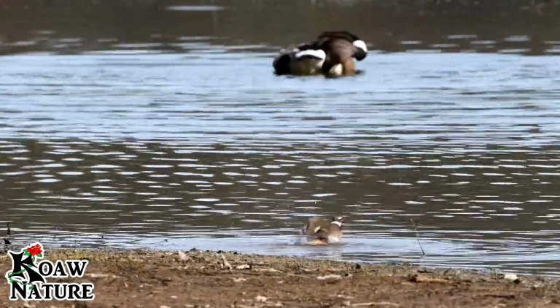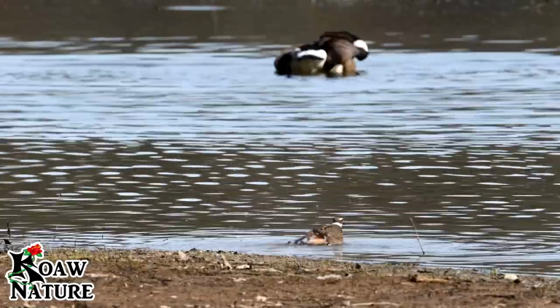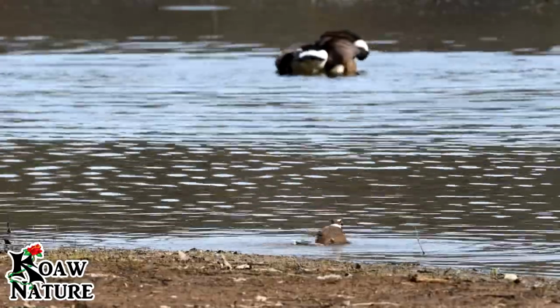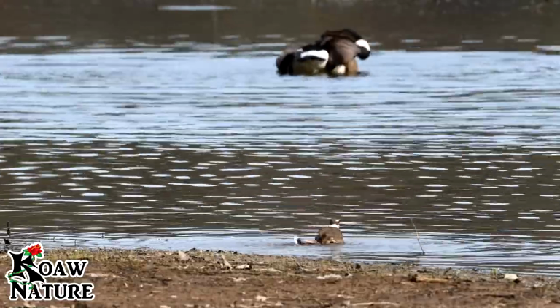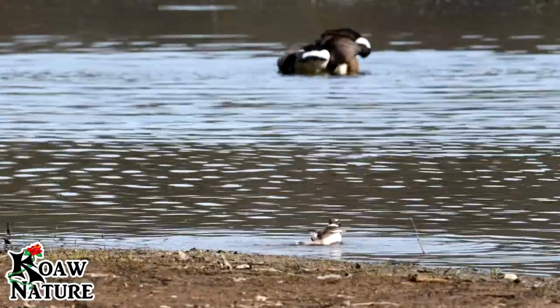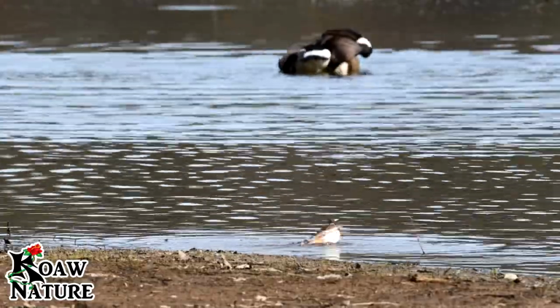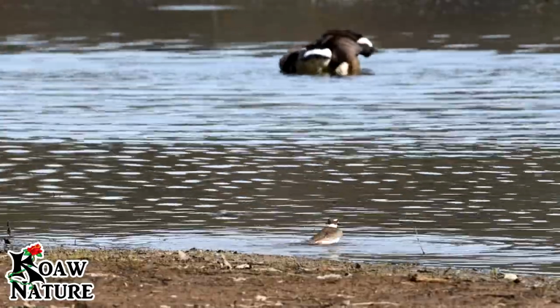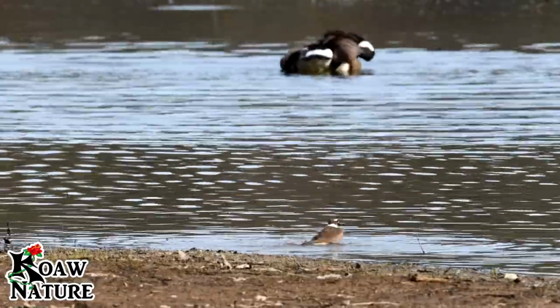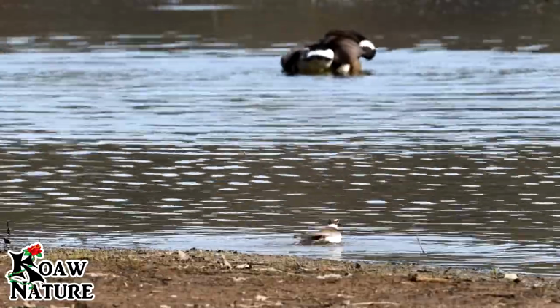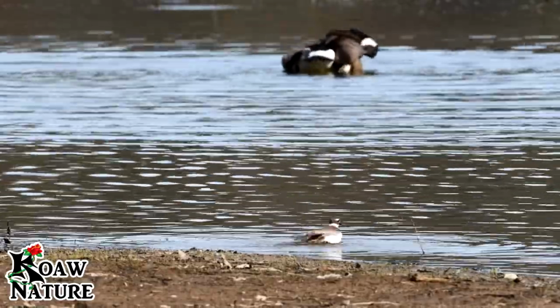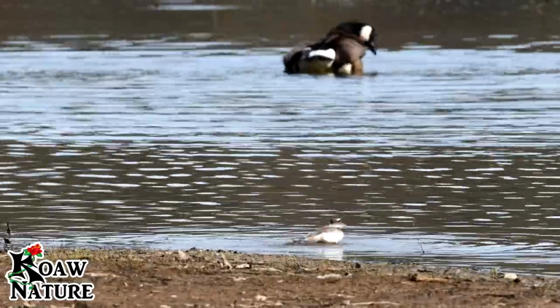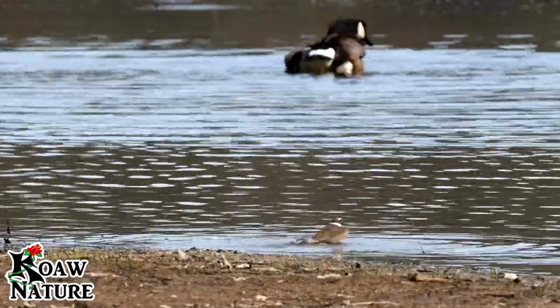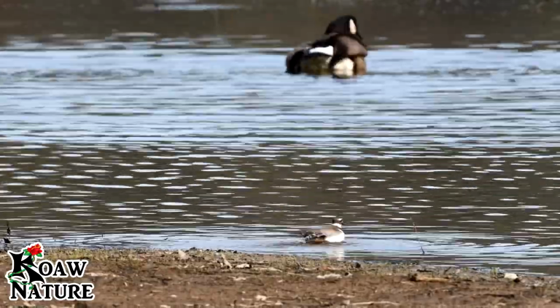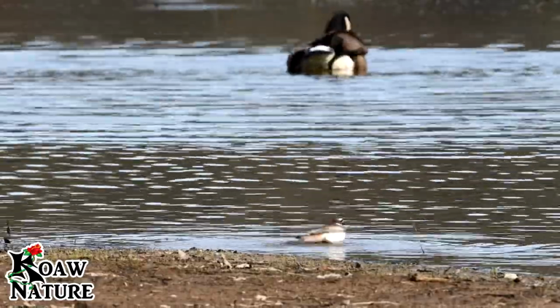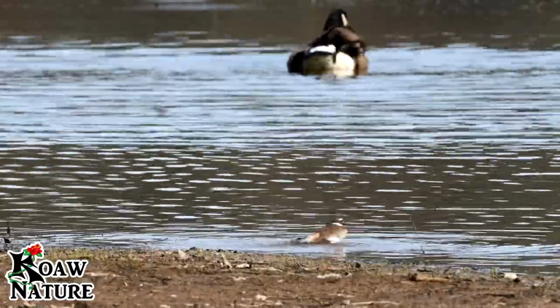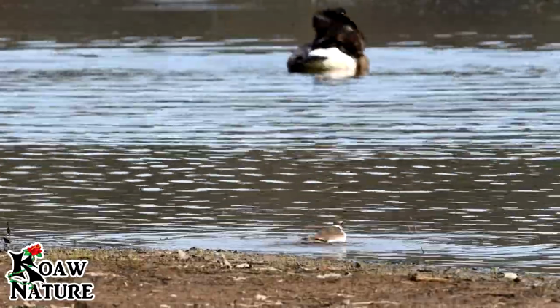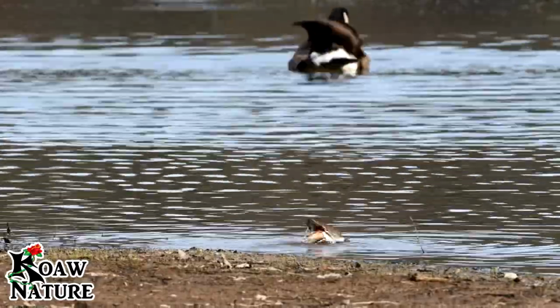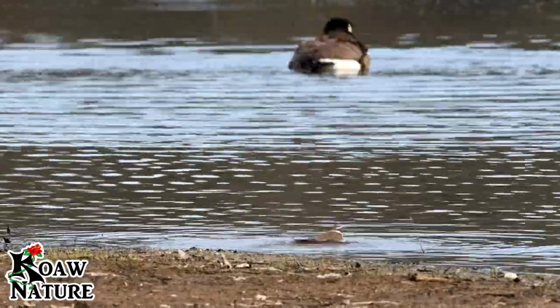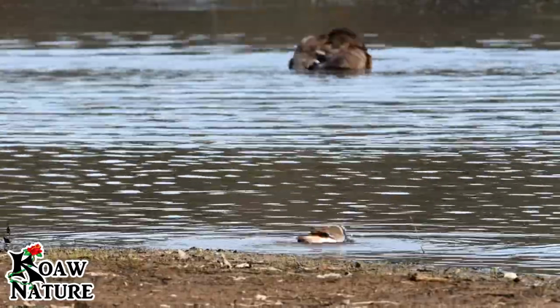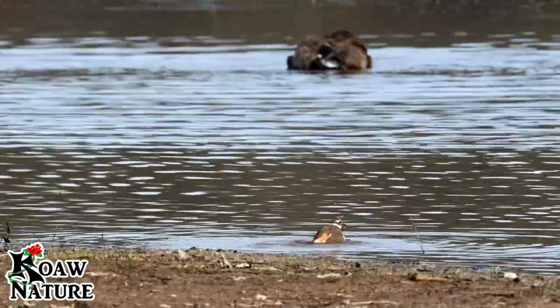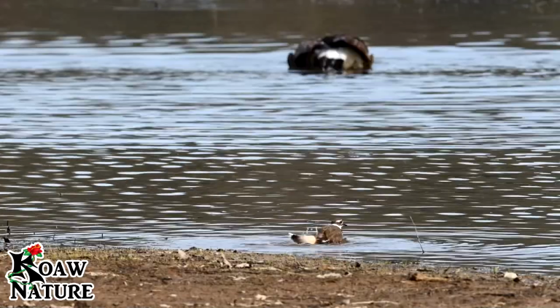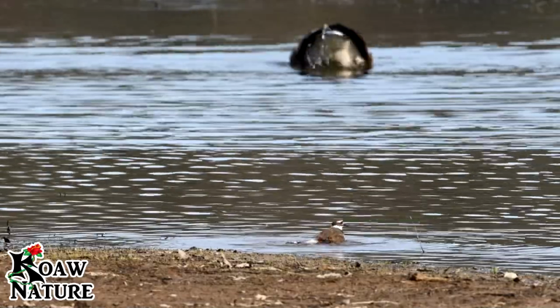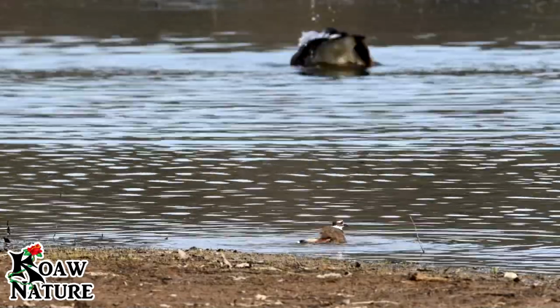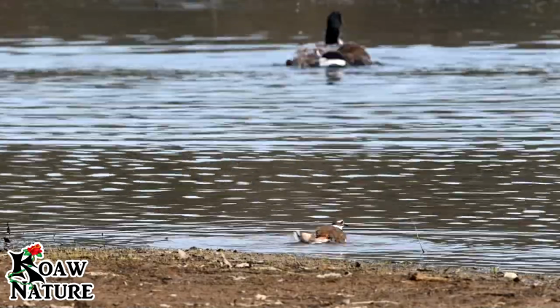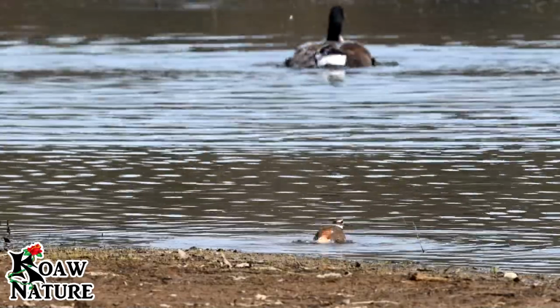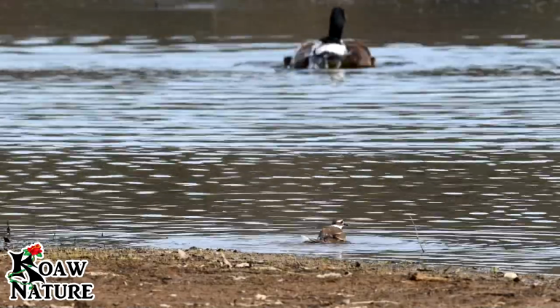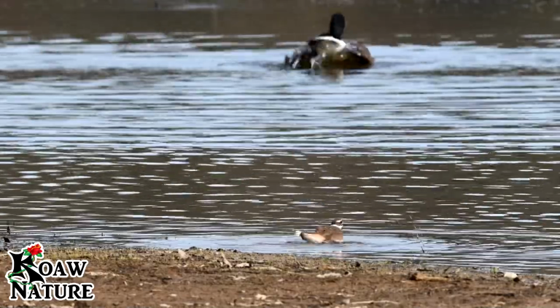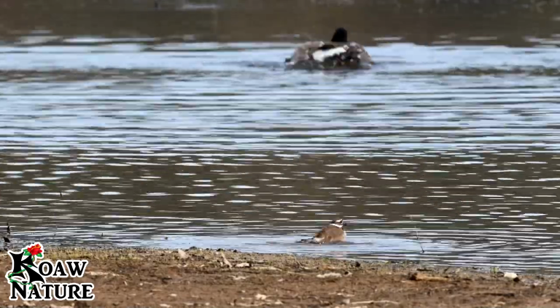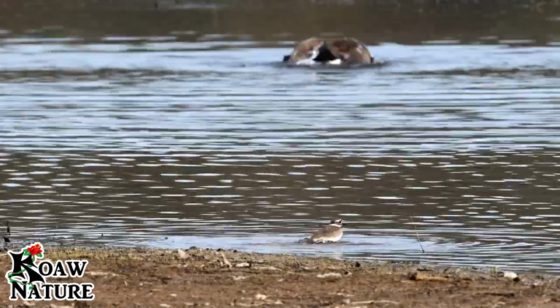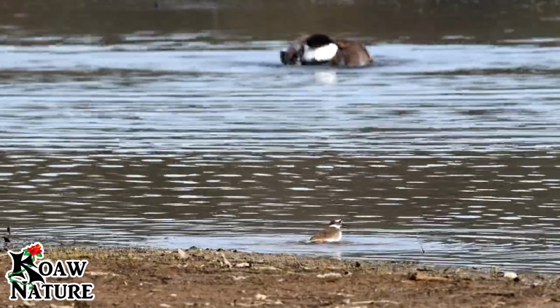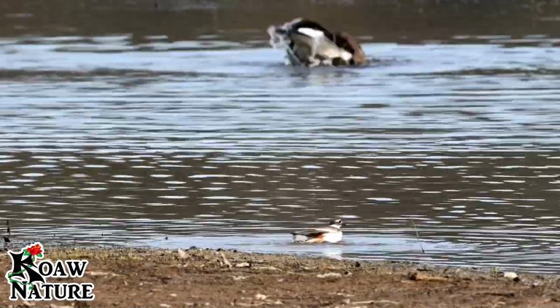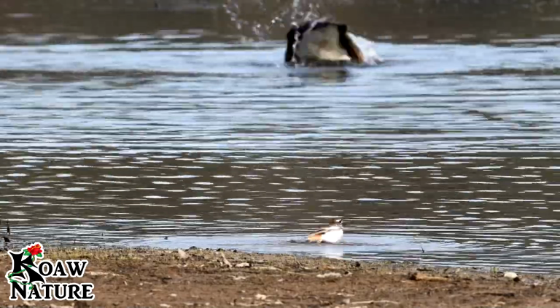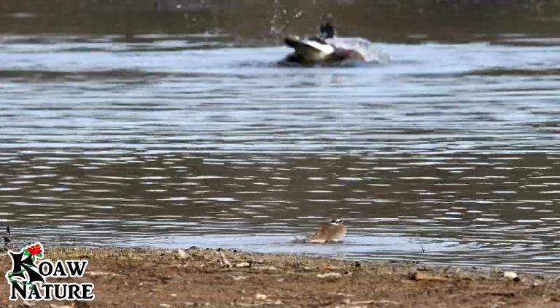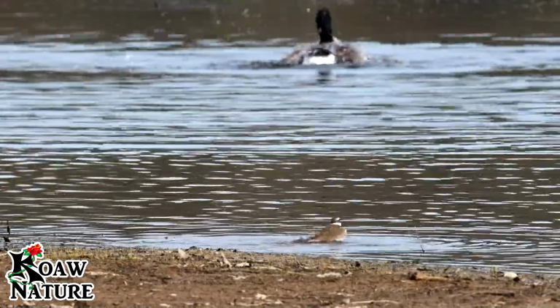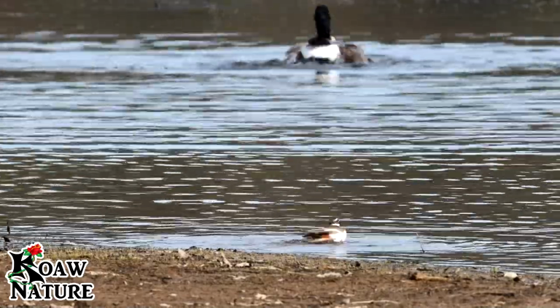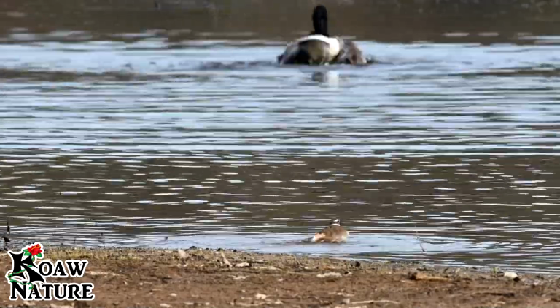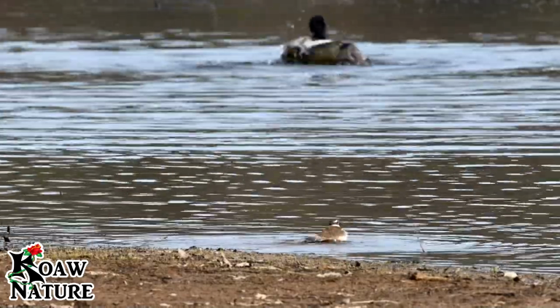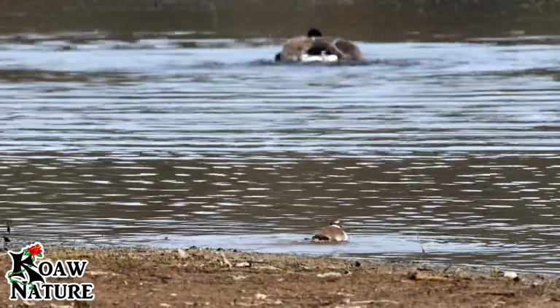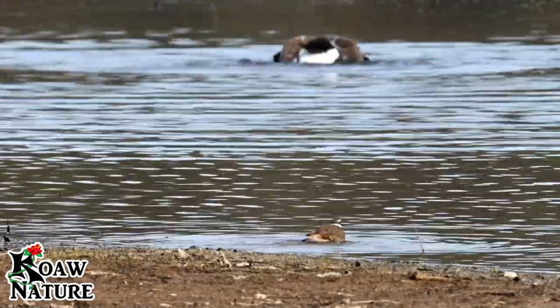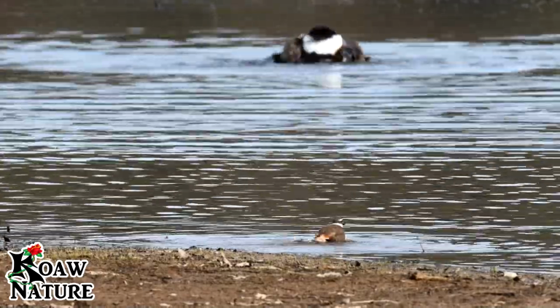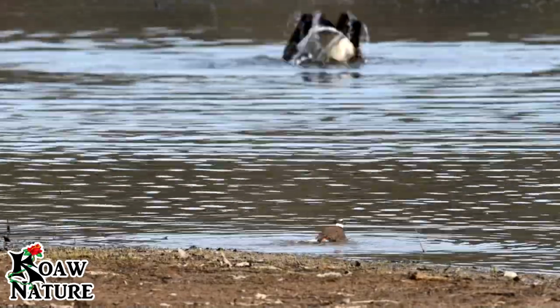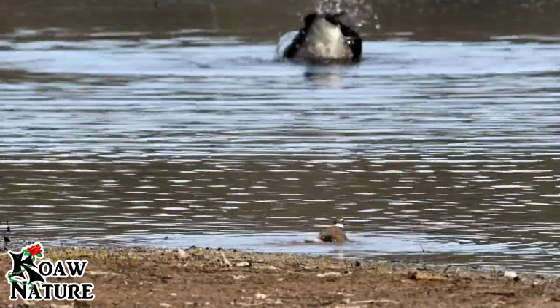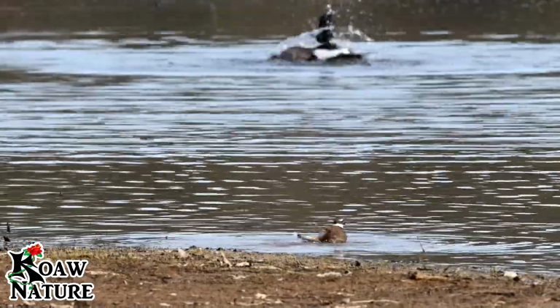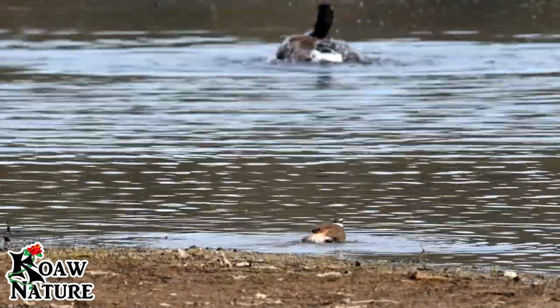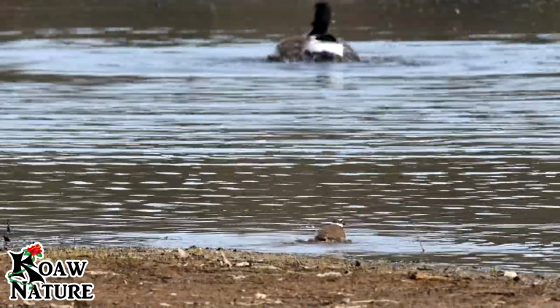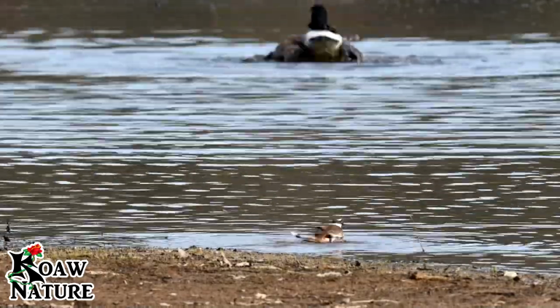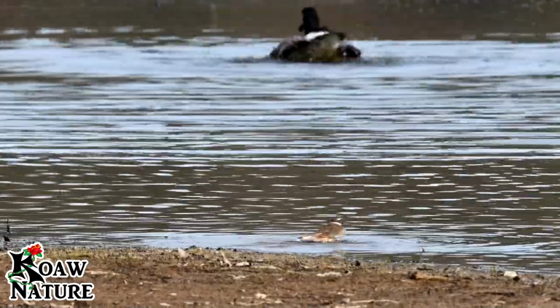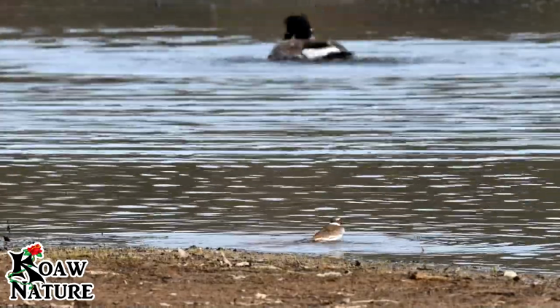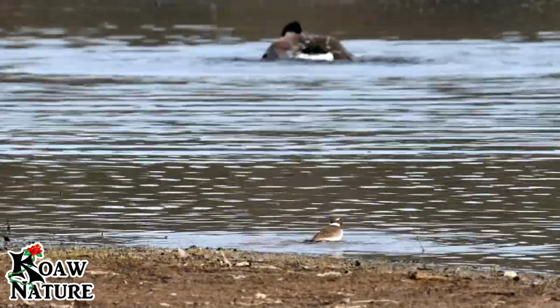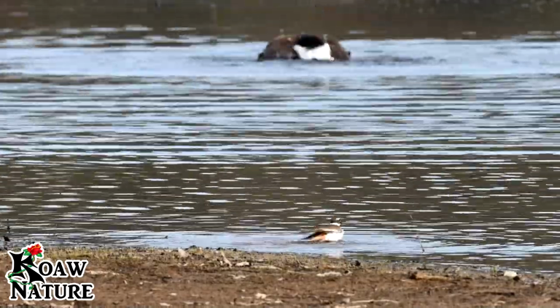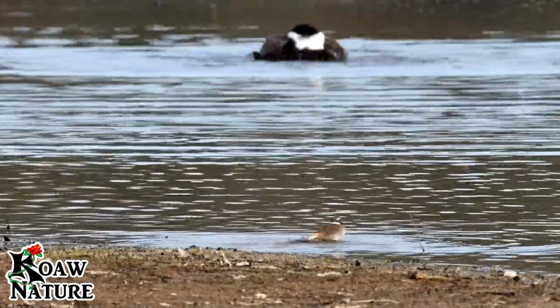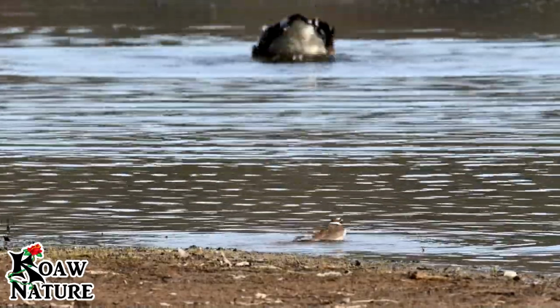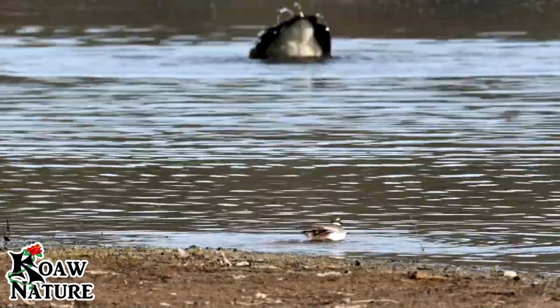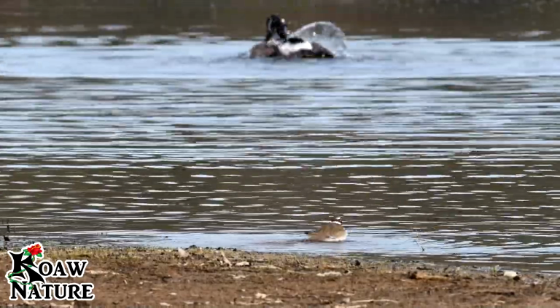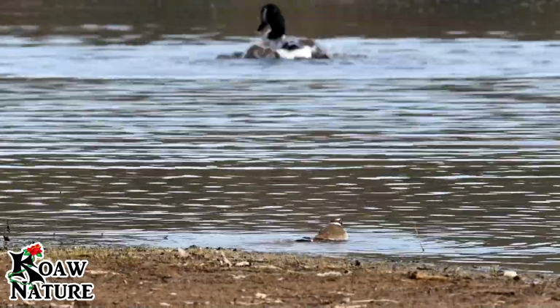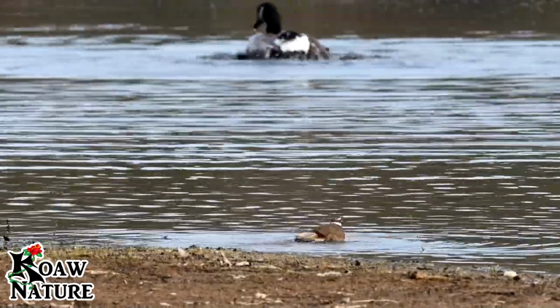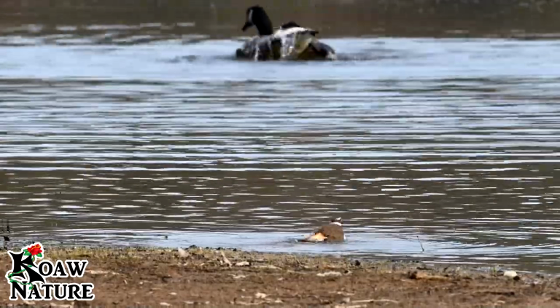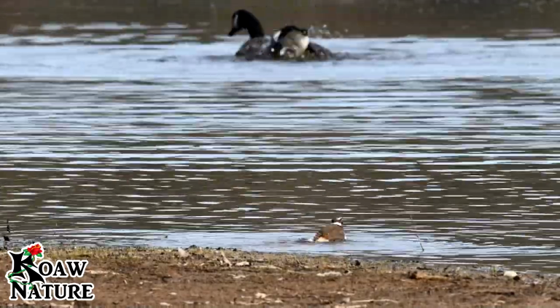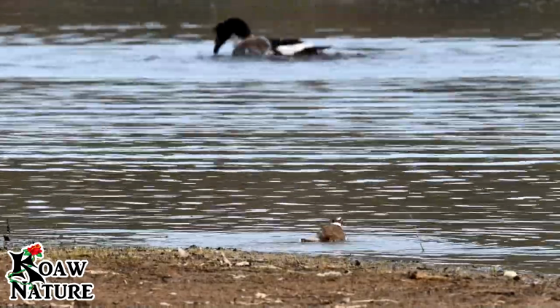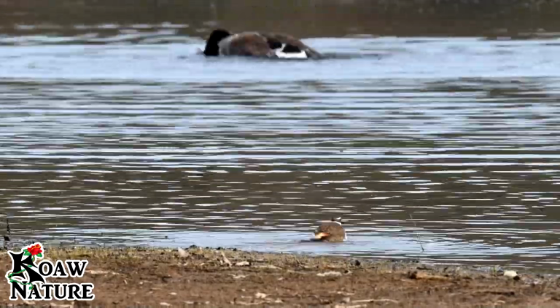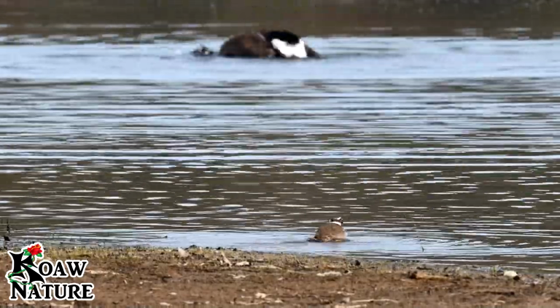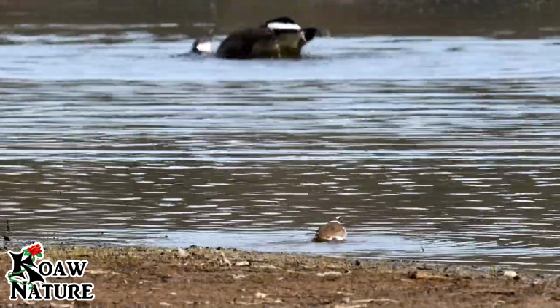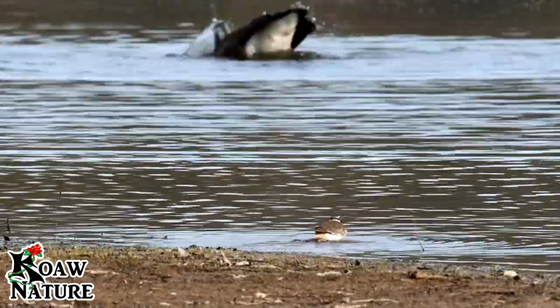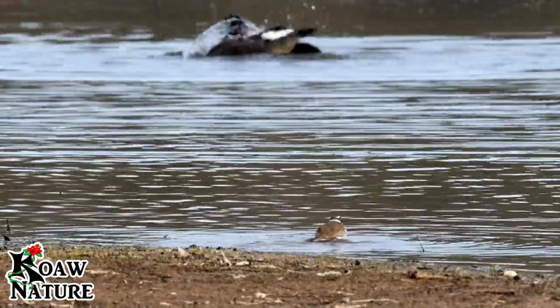If you're looking for a research question about birds, this one is just waiting for you to go find the answer.